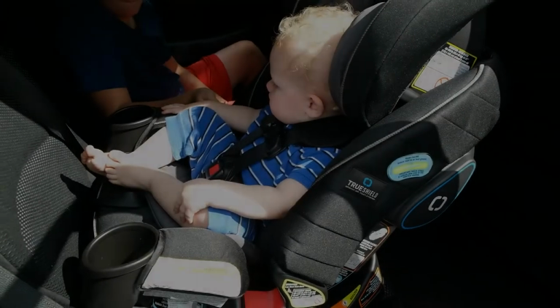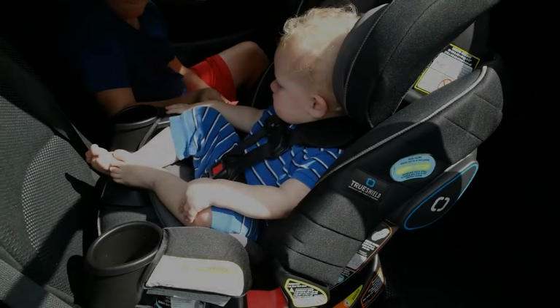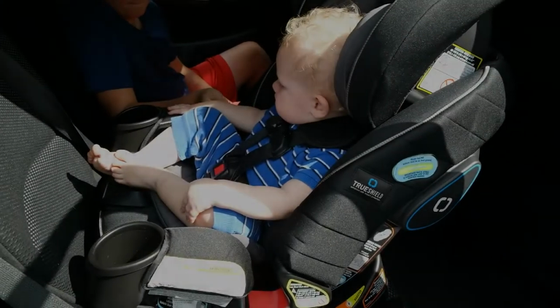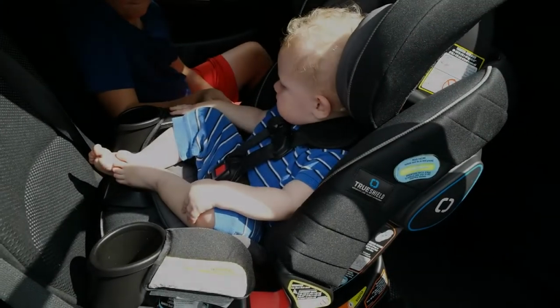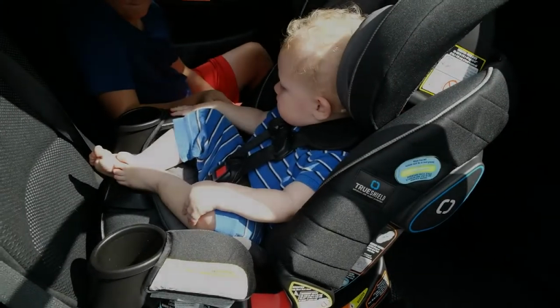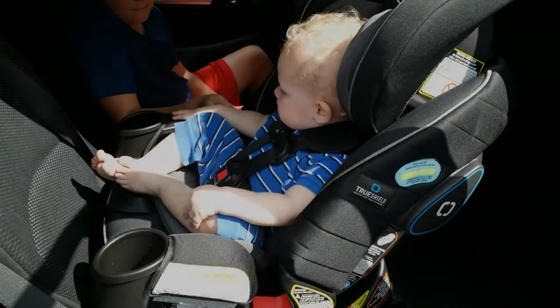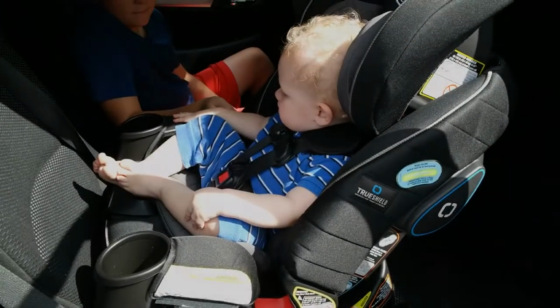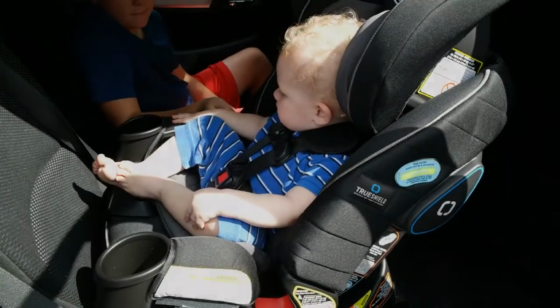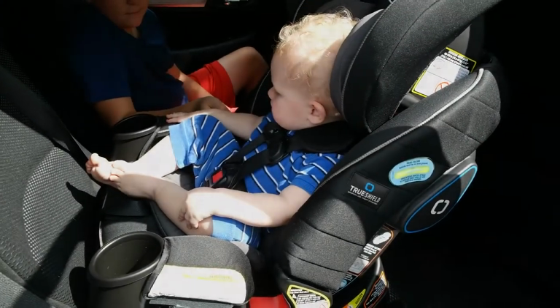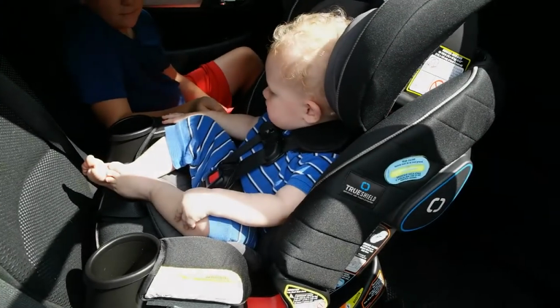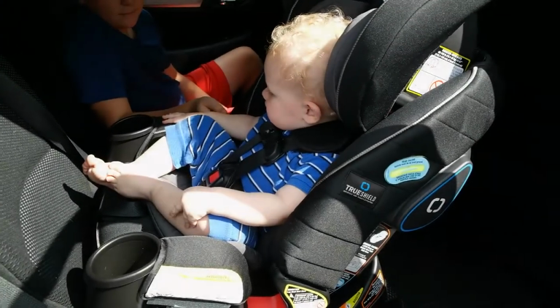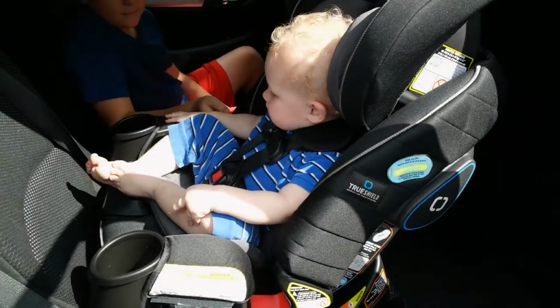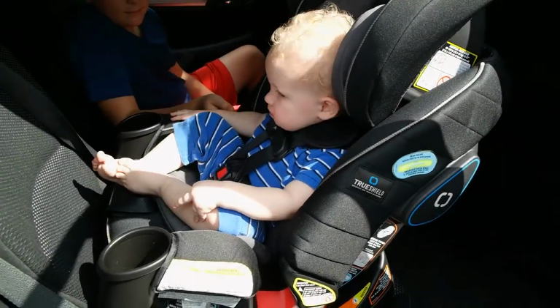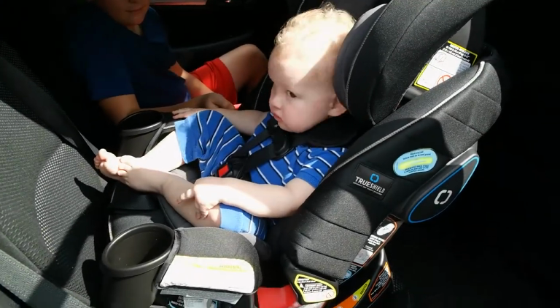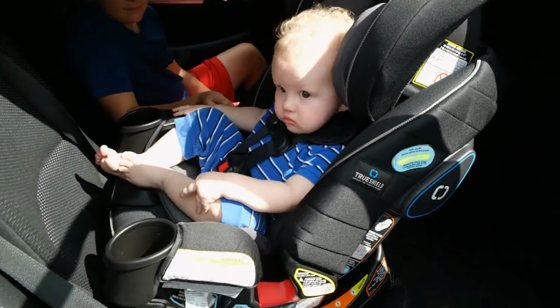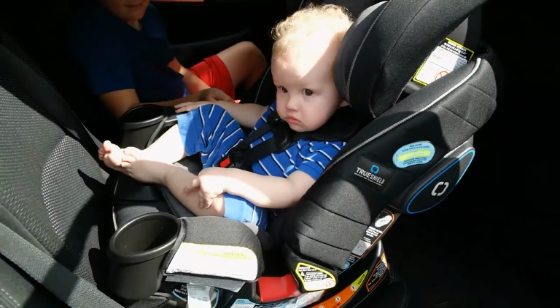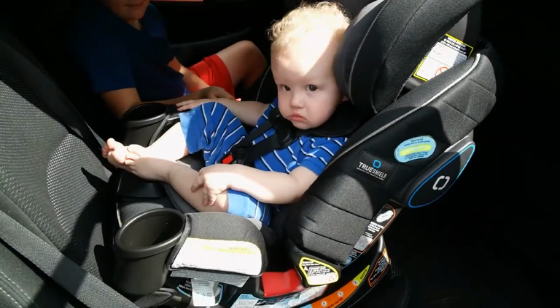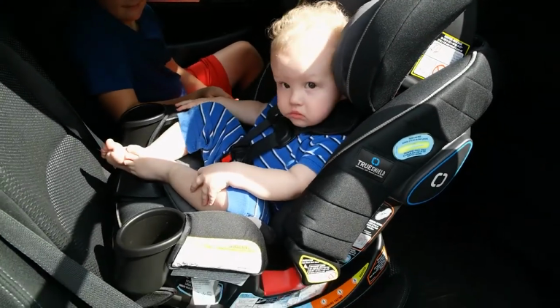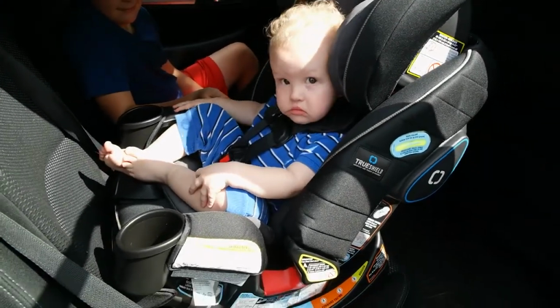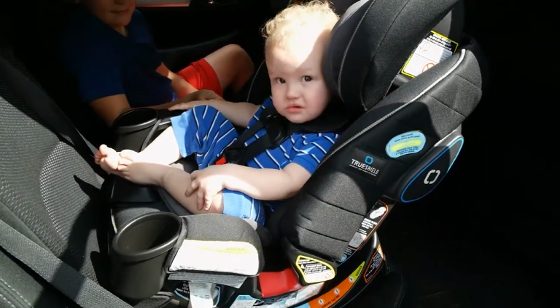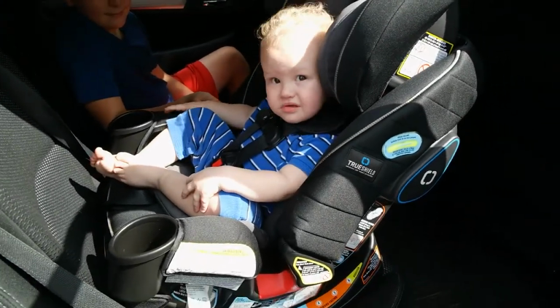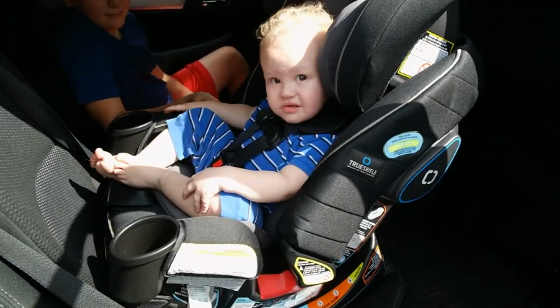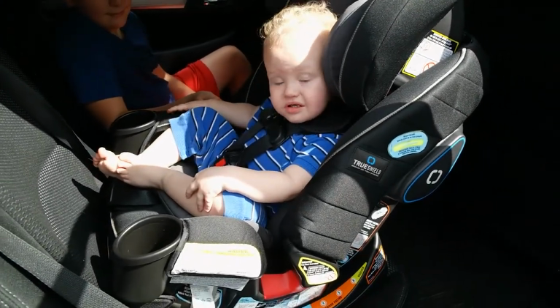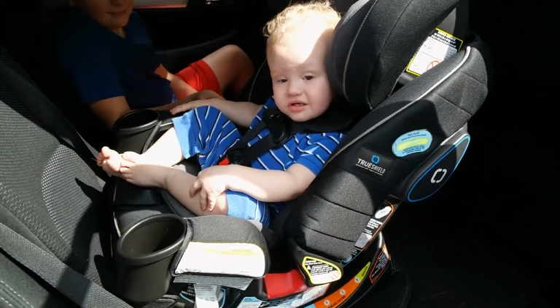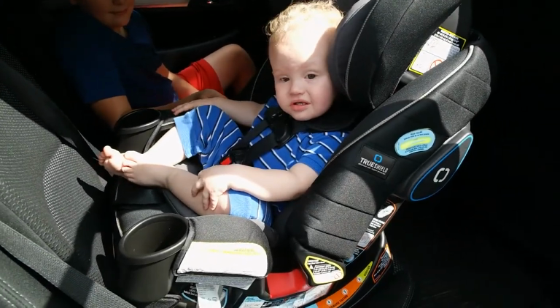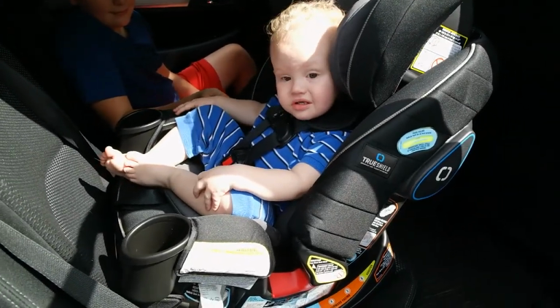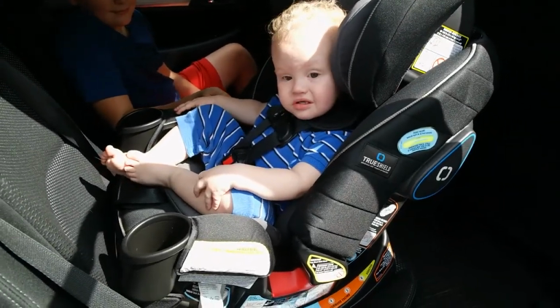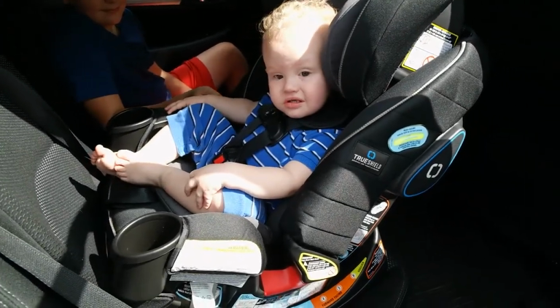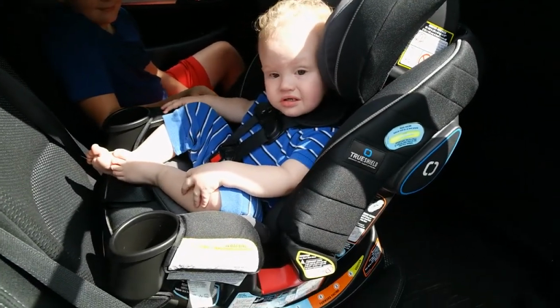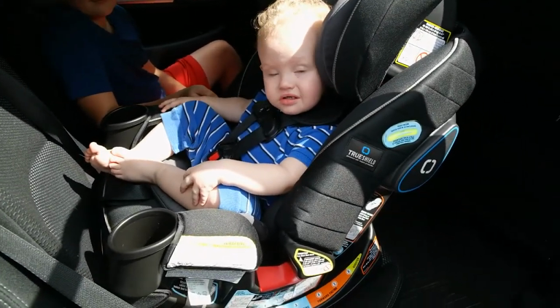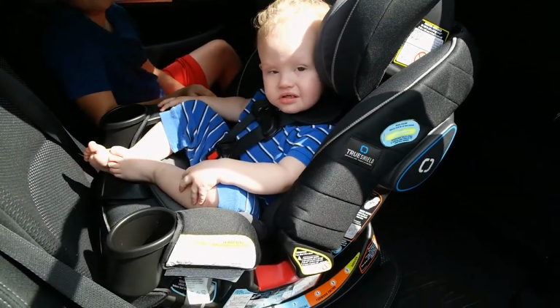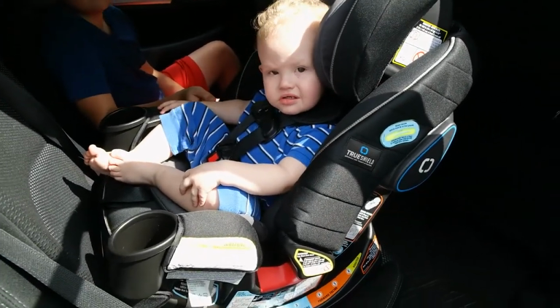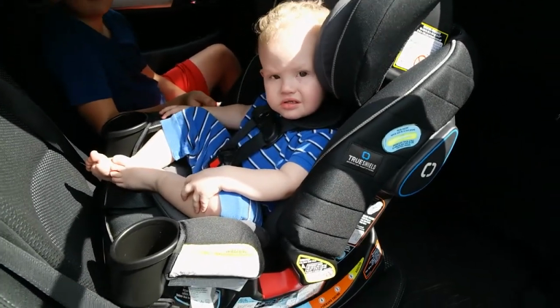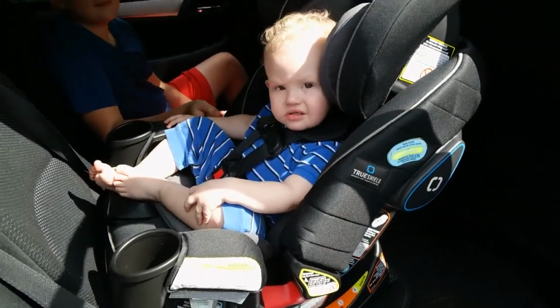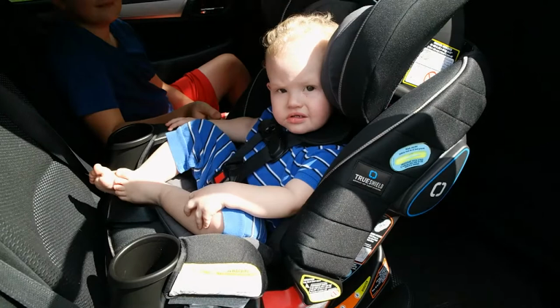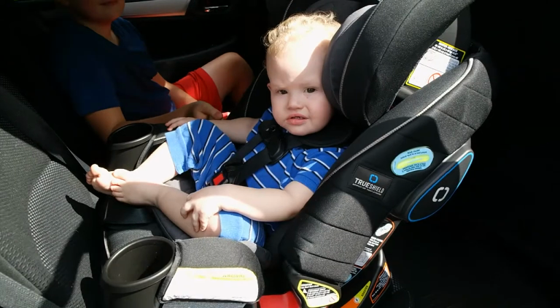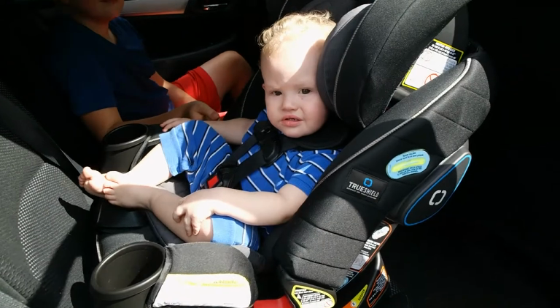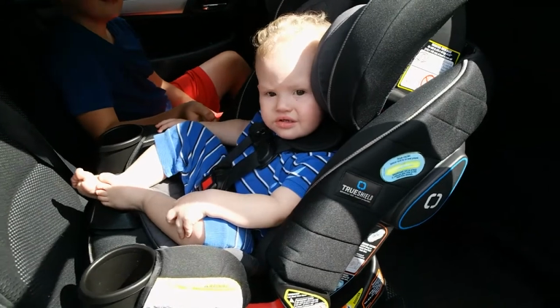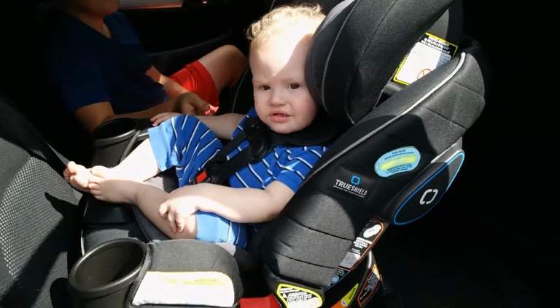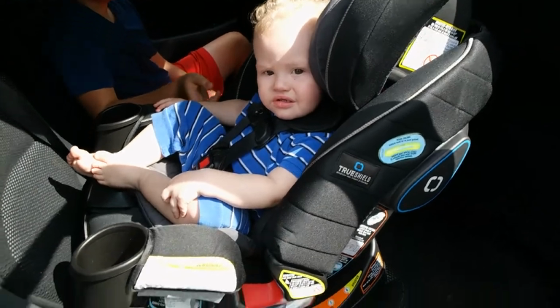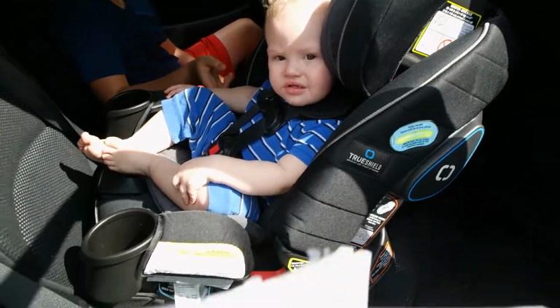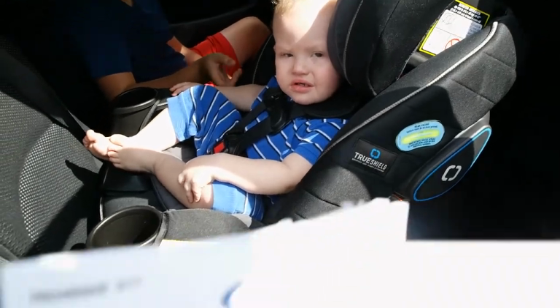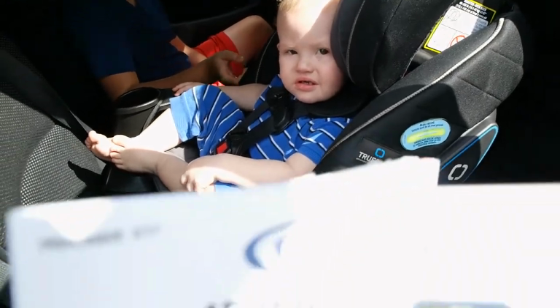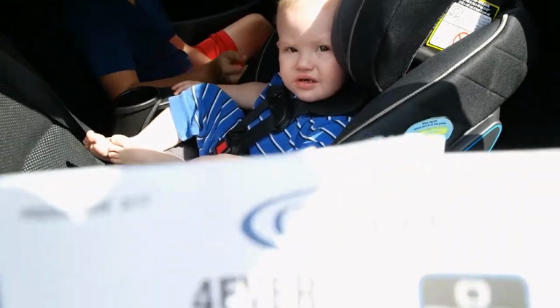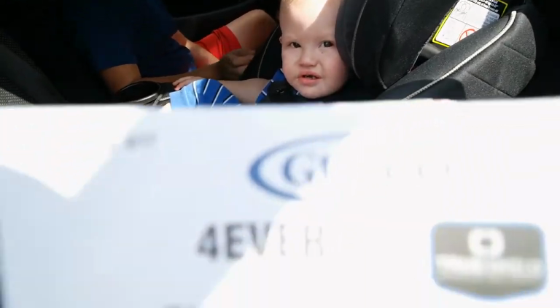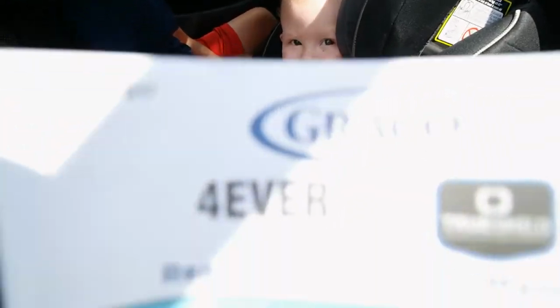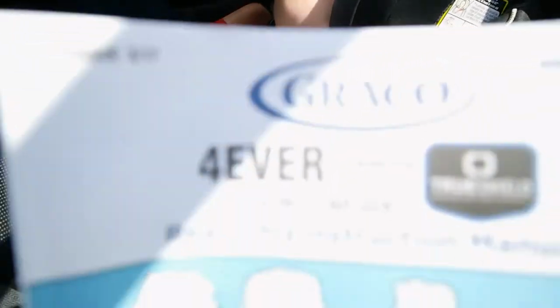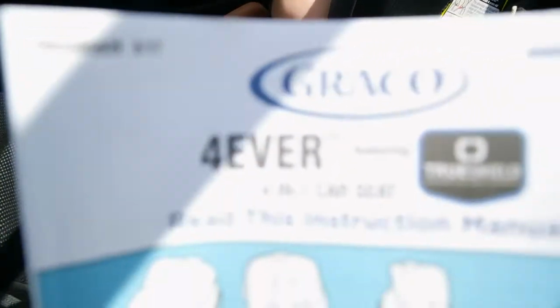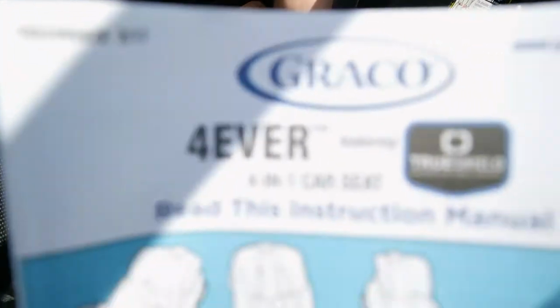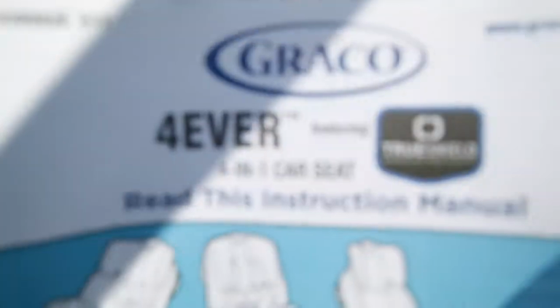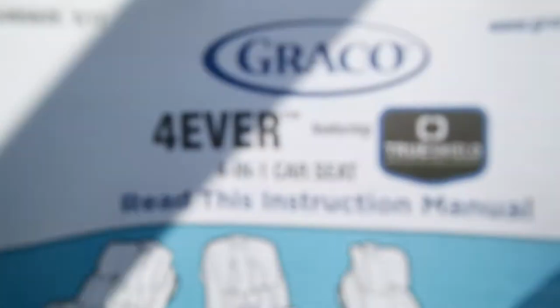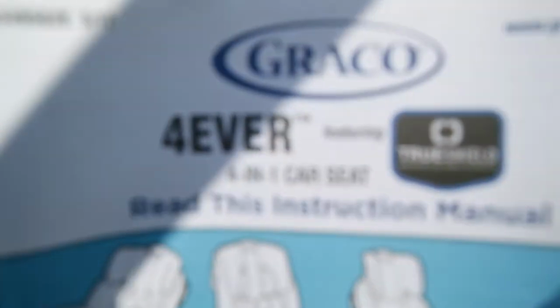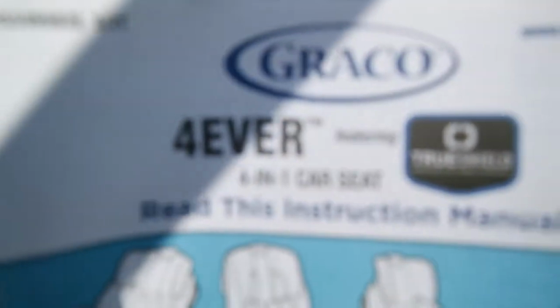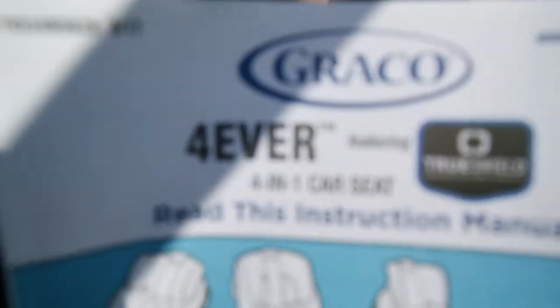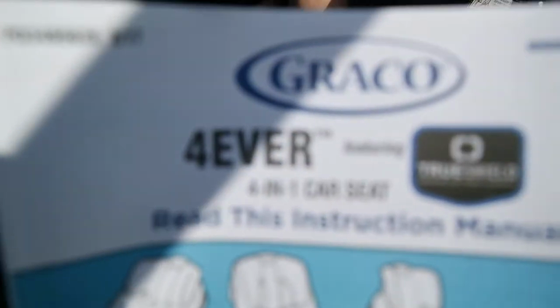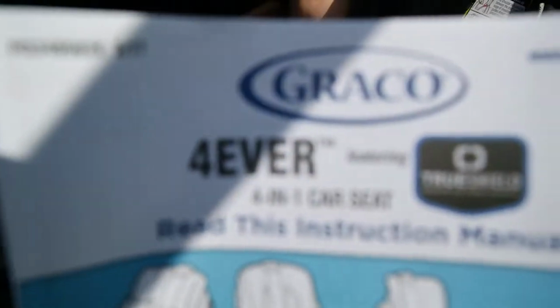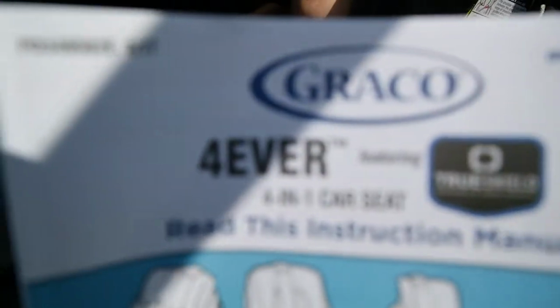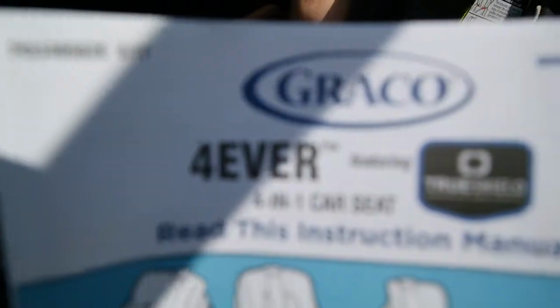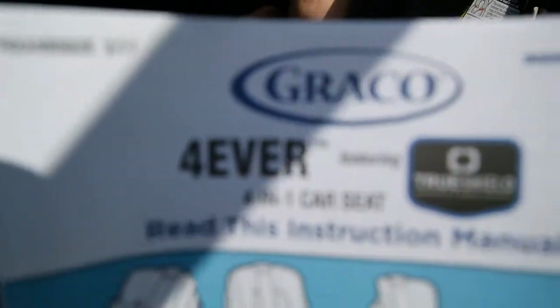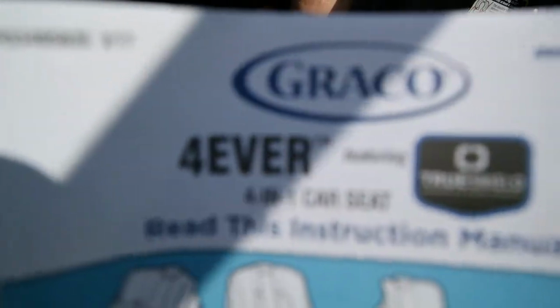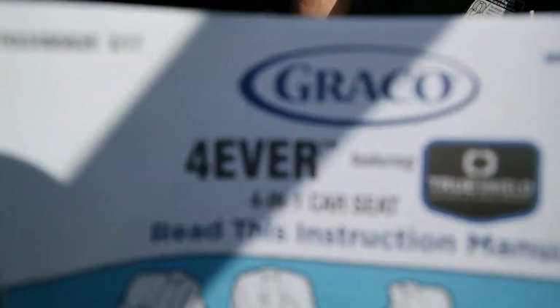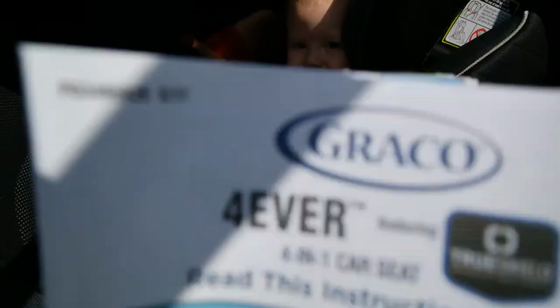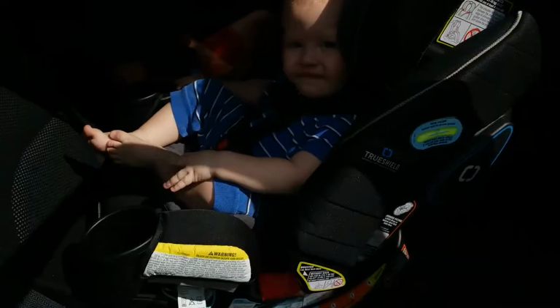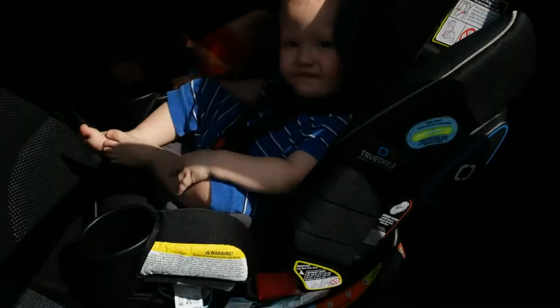Hey everyone, Cindy with AkronOhioMoms.com. We are reviewing the new Graco Forever 4-in-1 car seat.